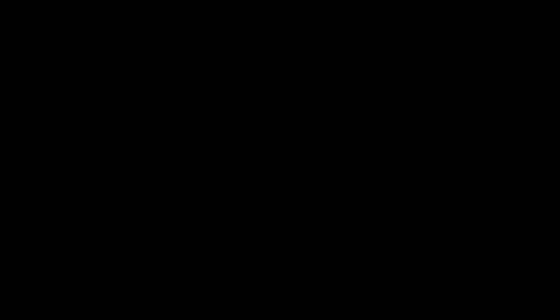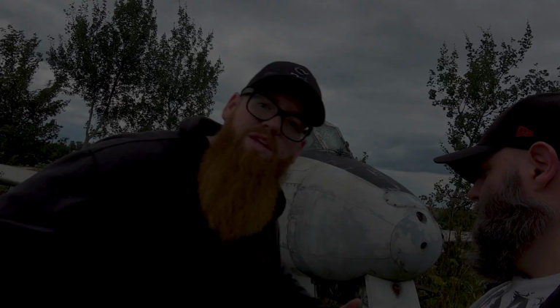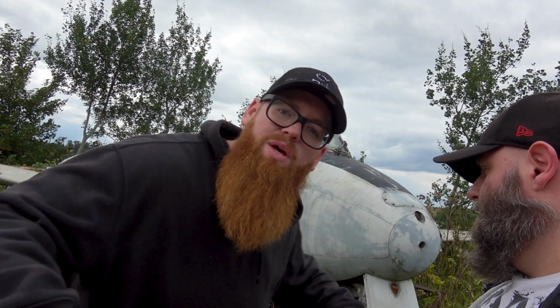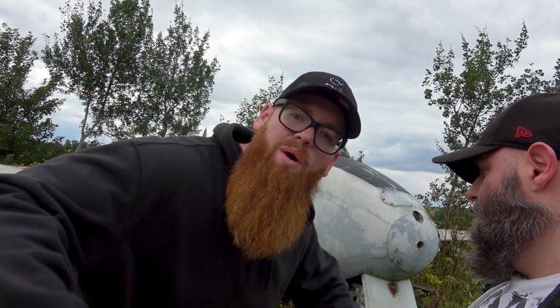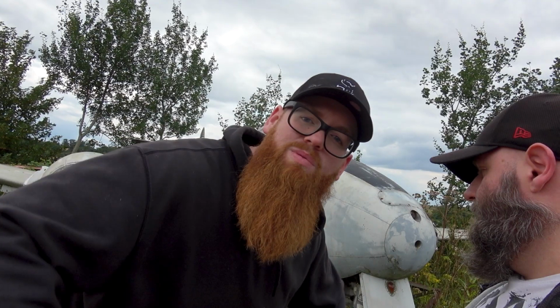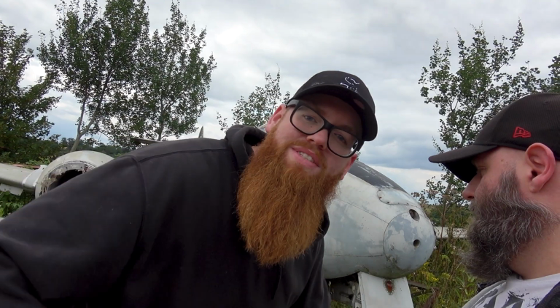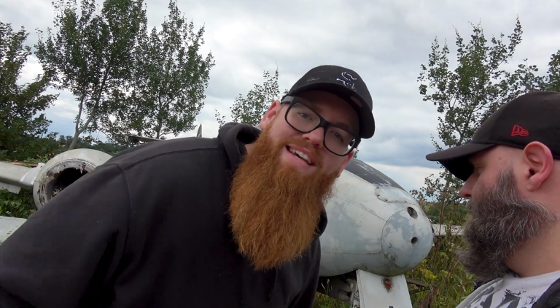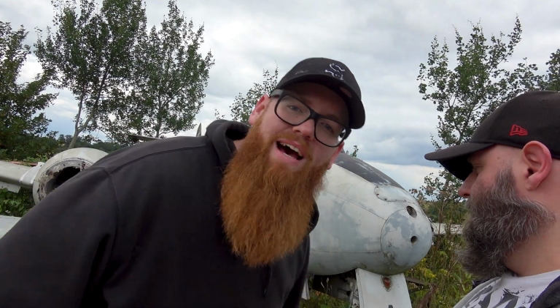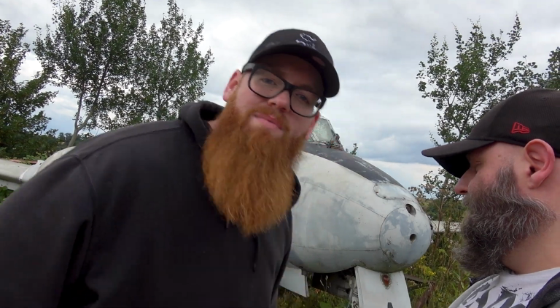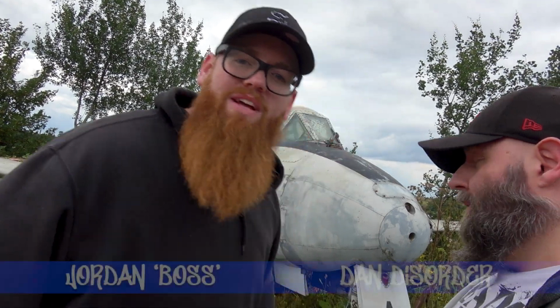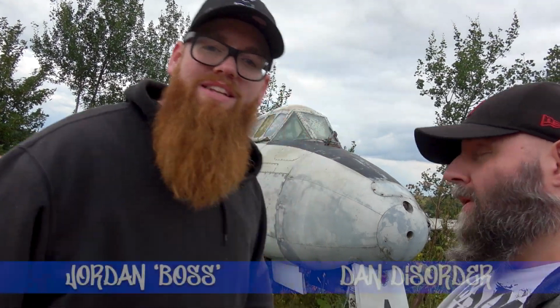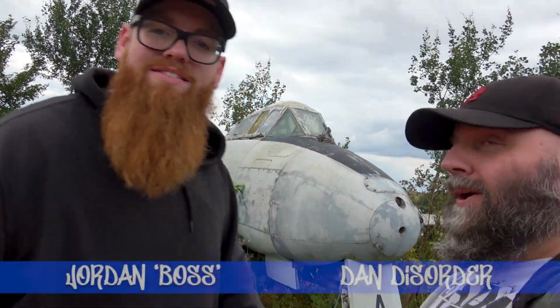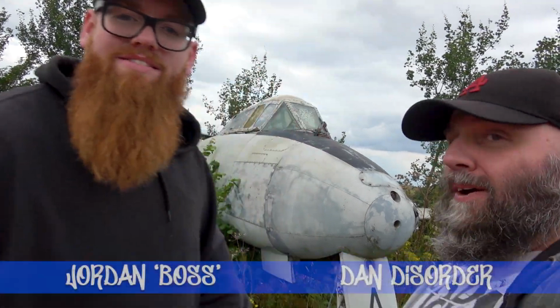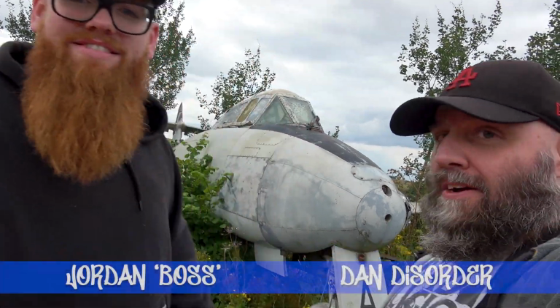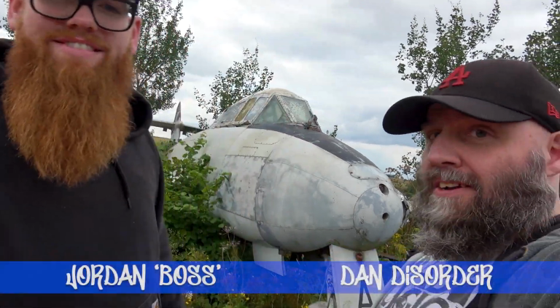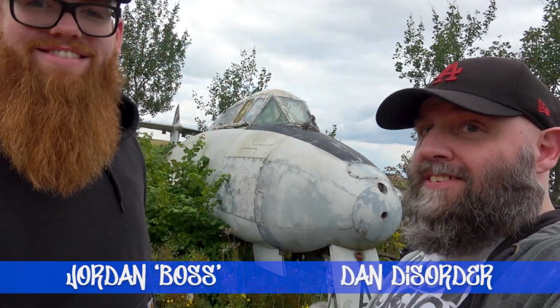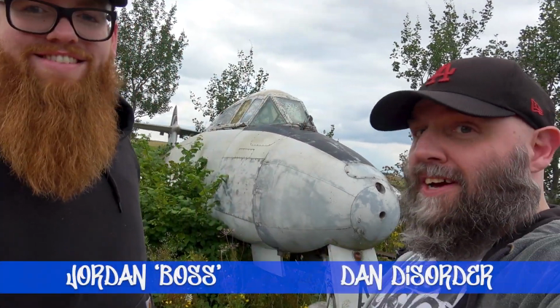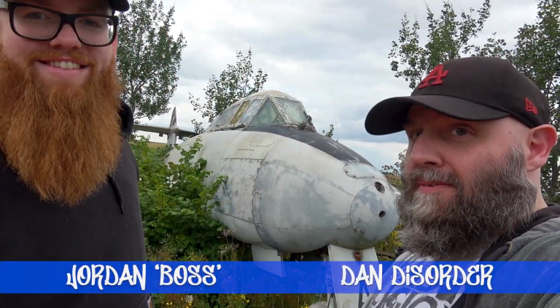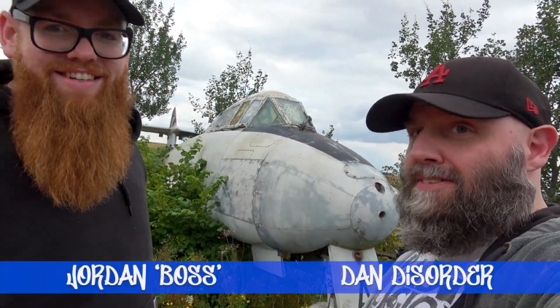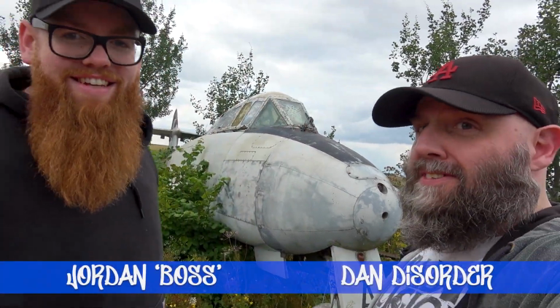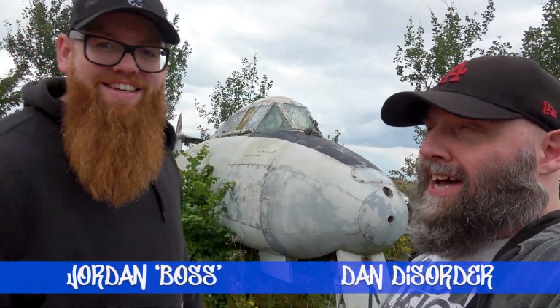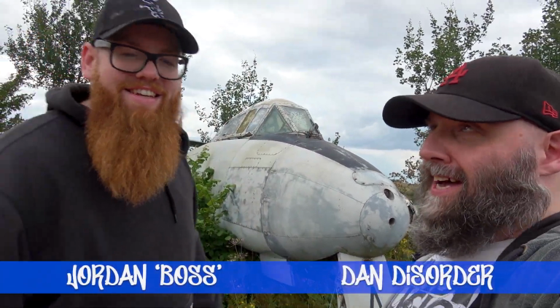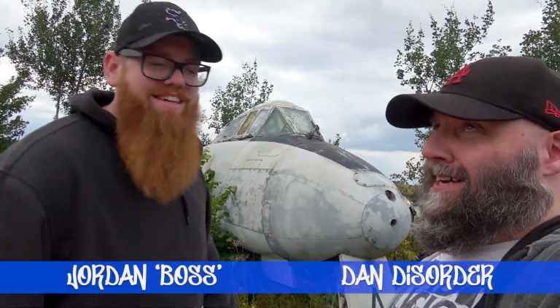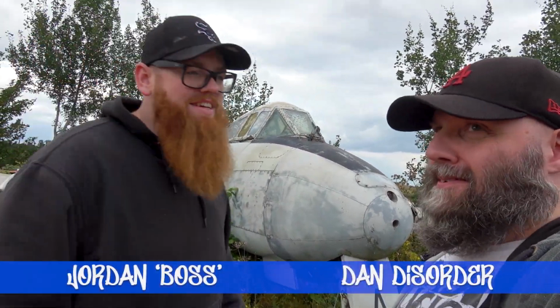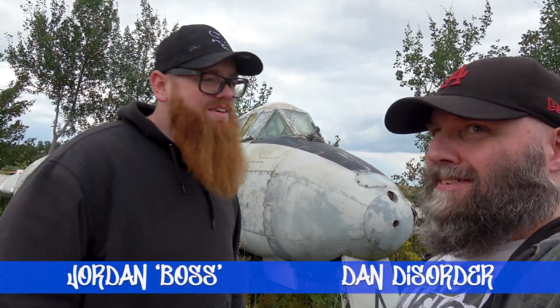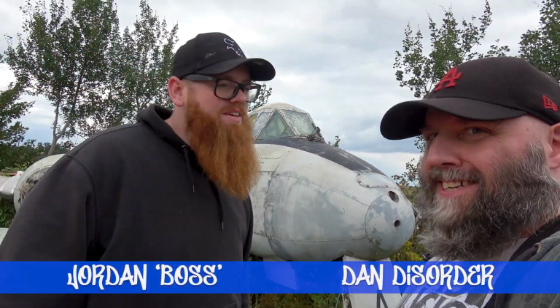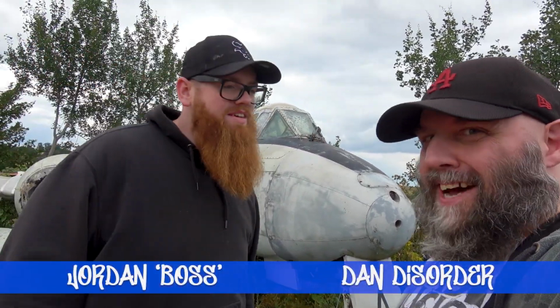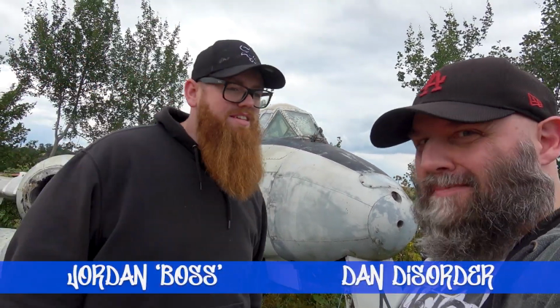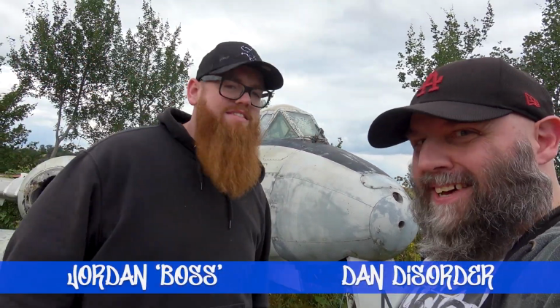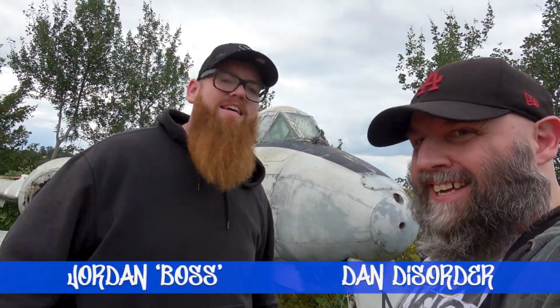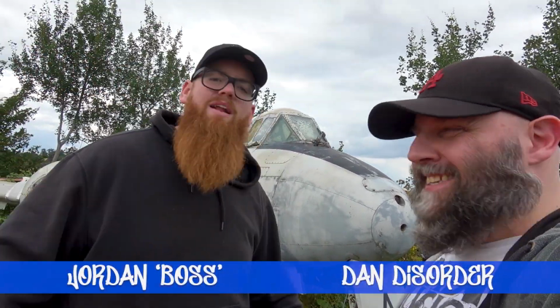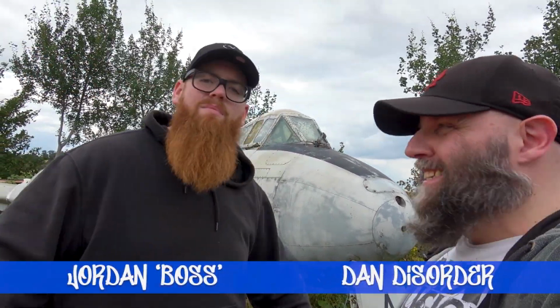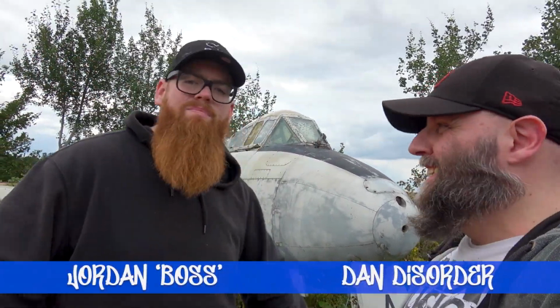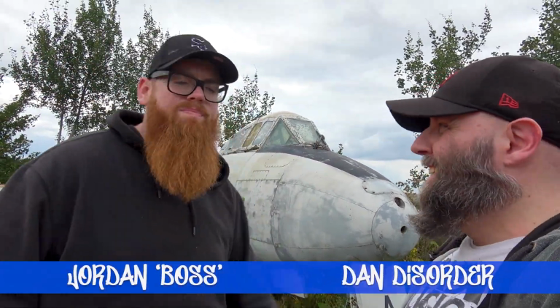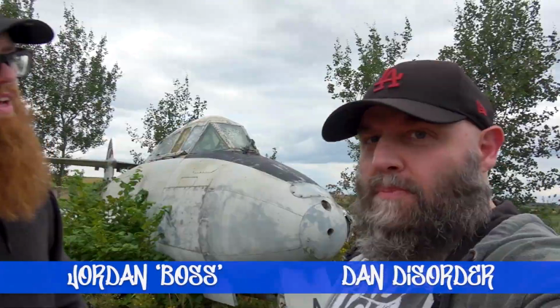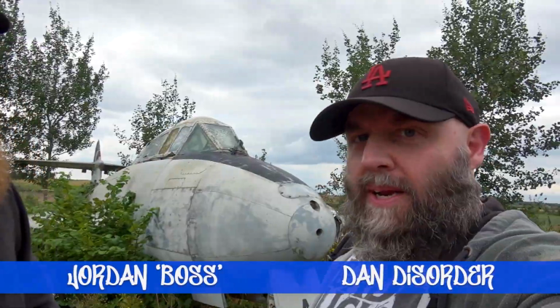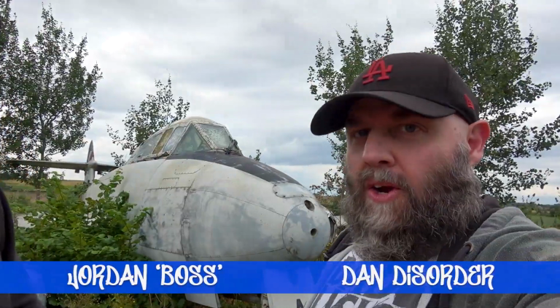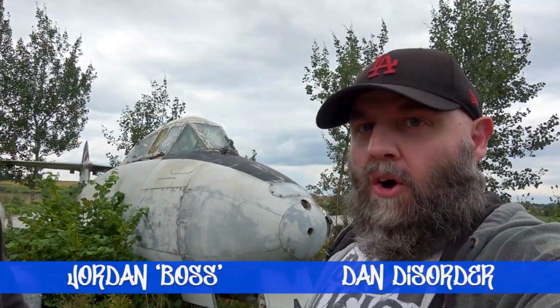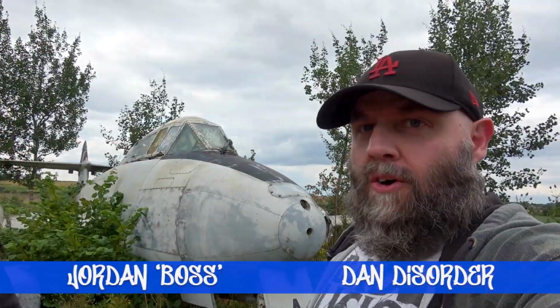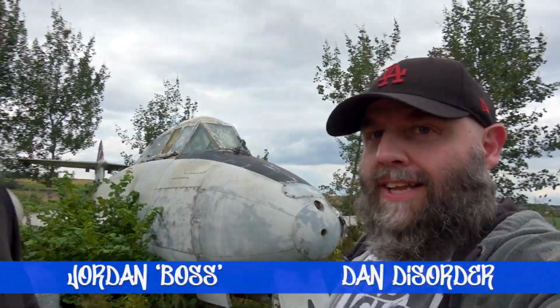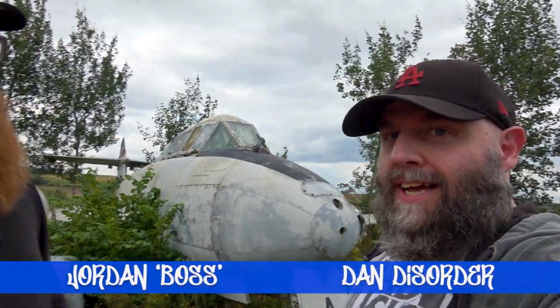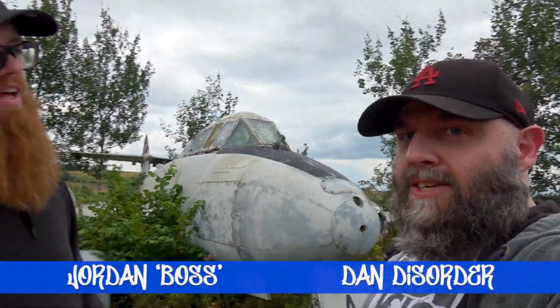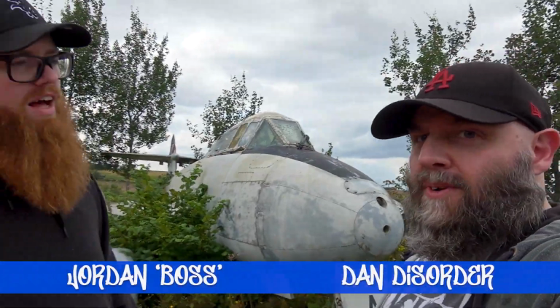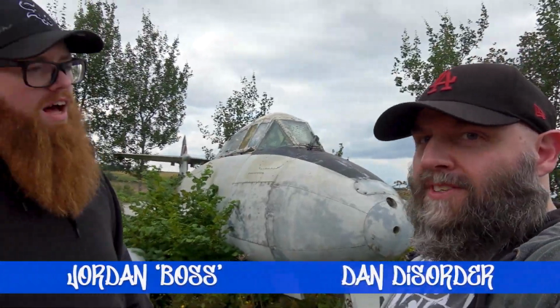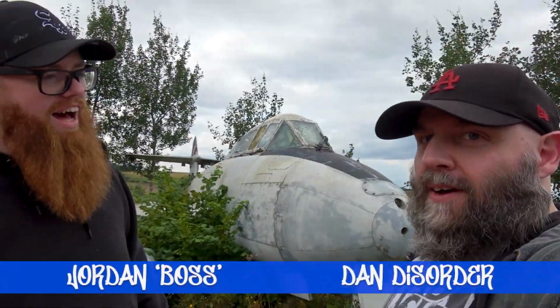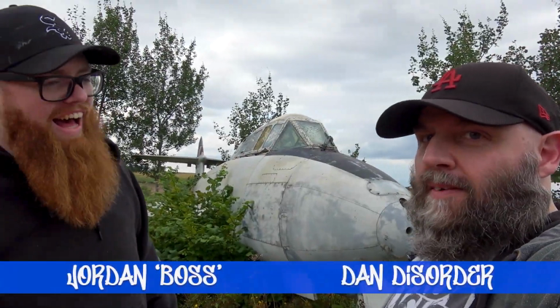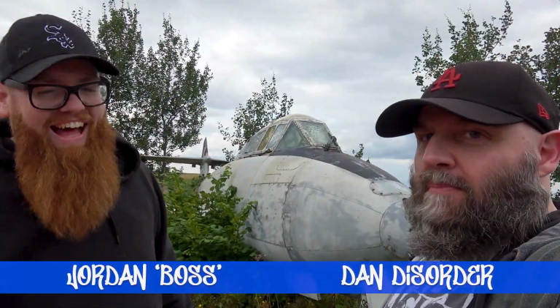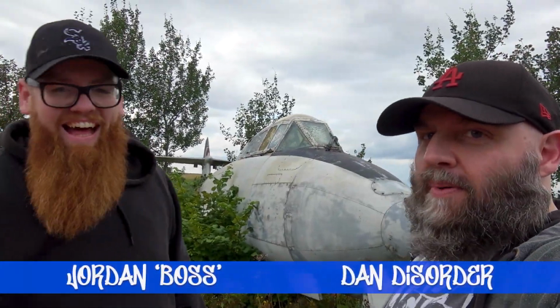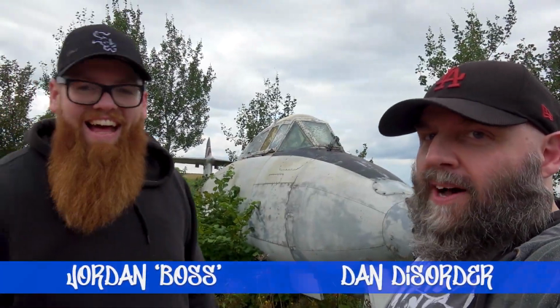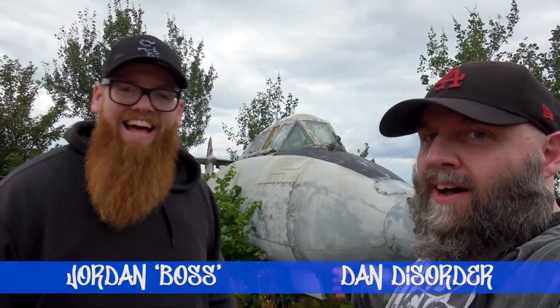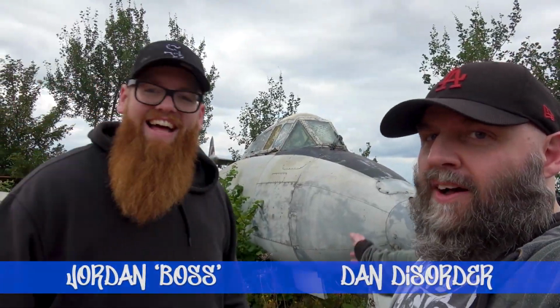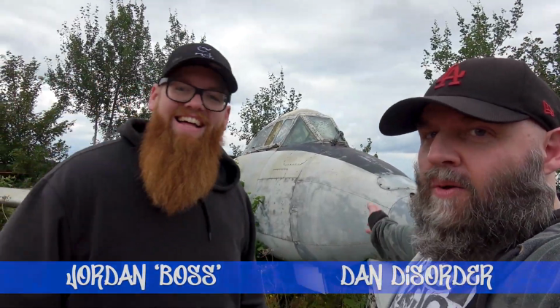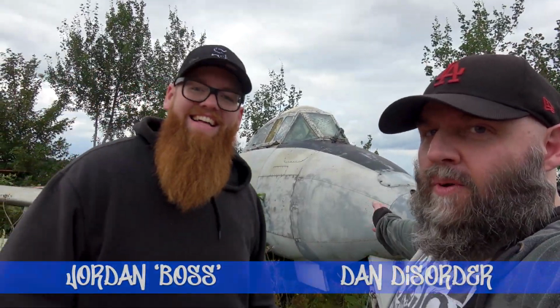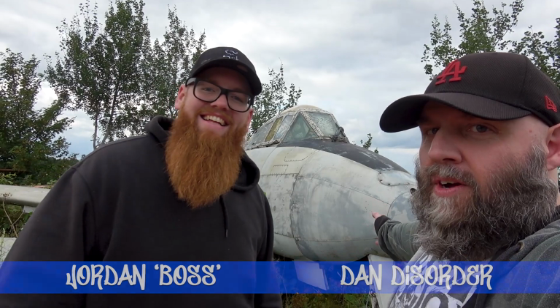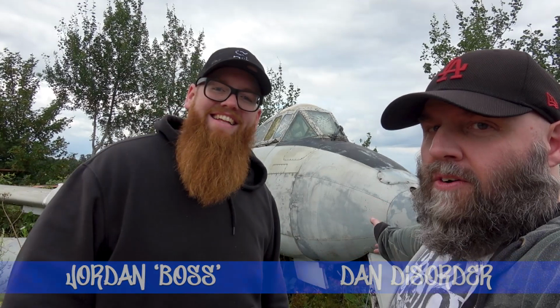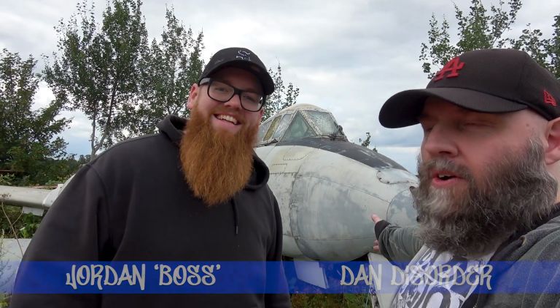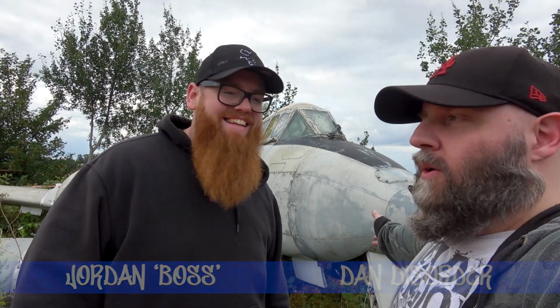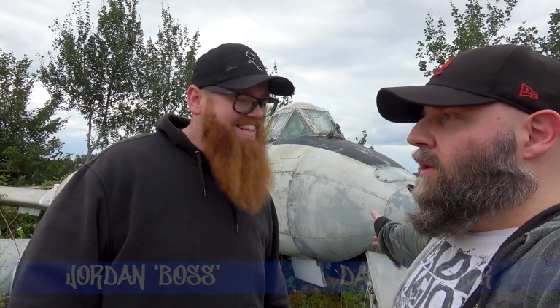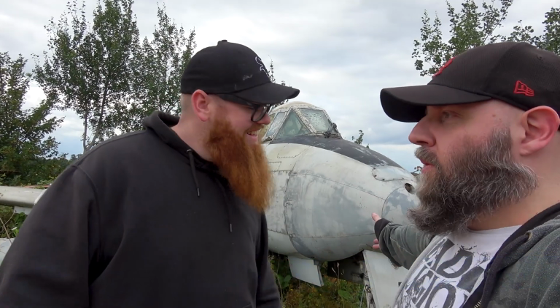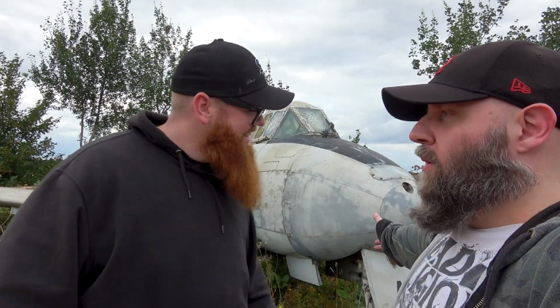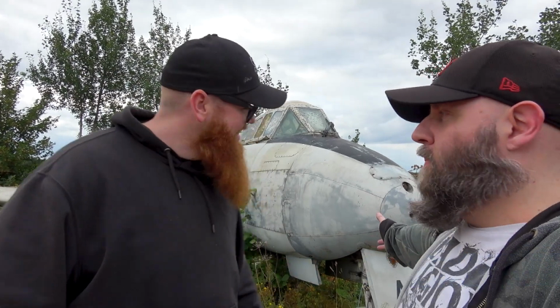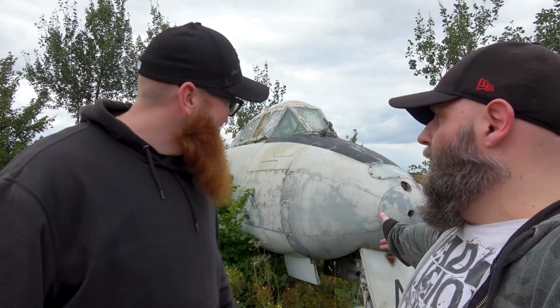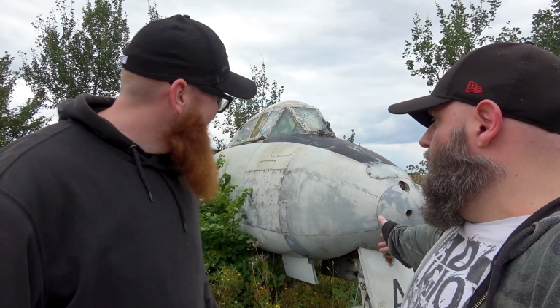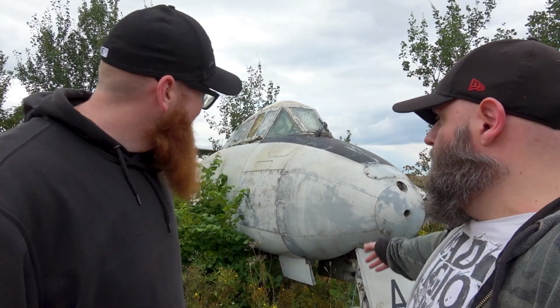Yo, what's happening? I'm going to tell you exactly what's happening. It's been a long day as well, but we've got Cold War planes.